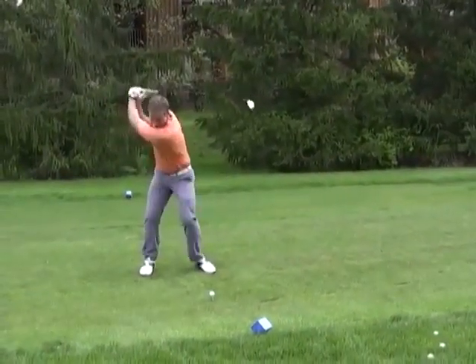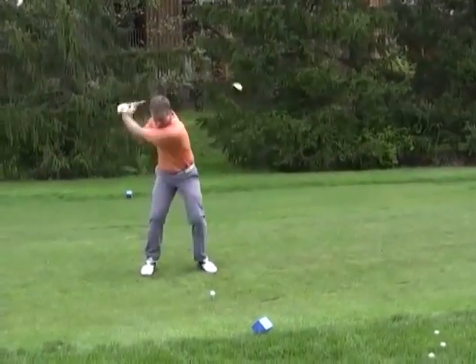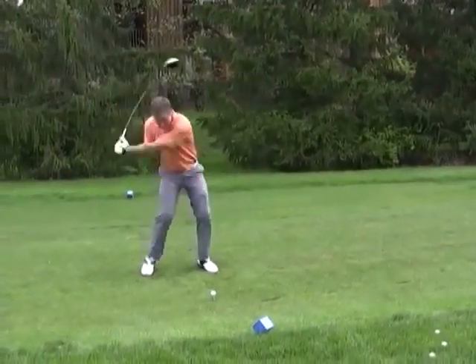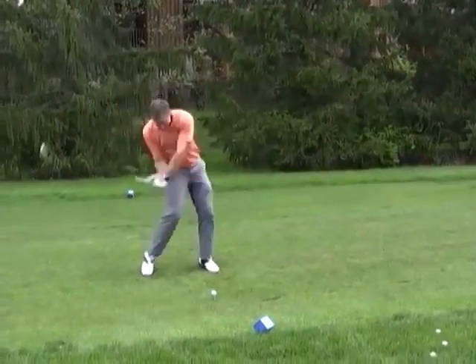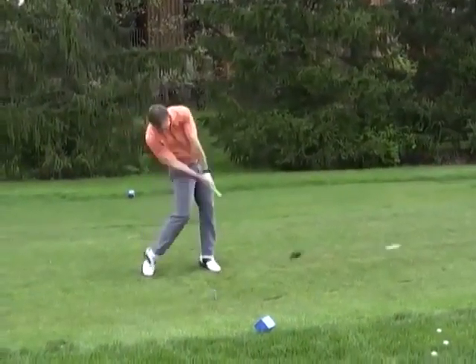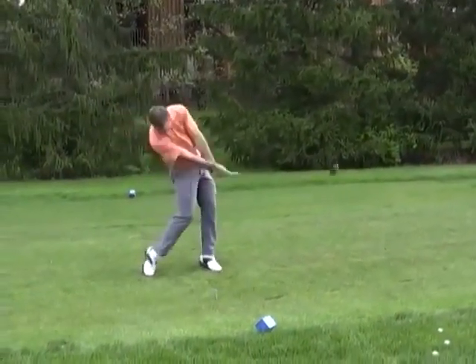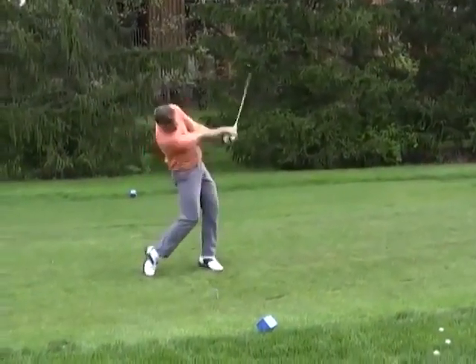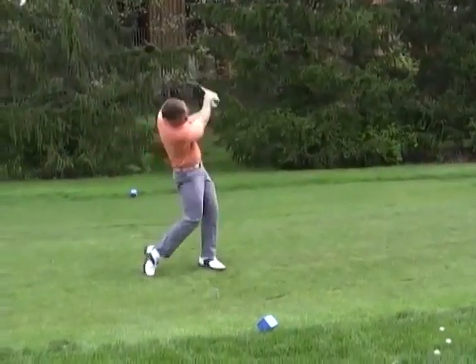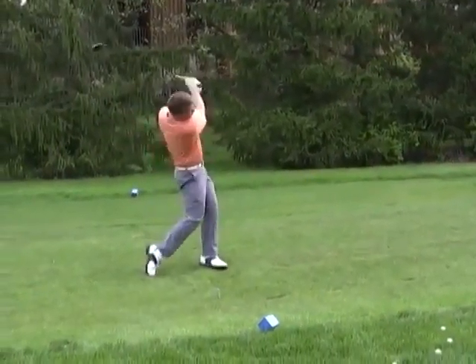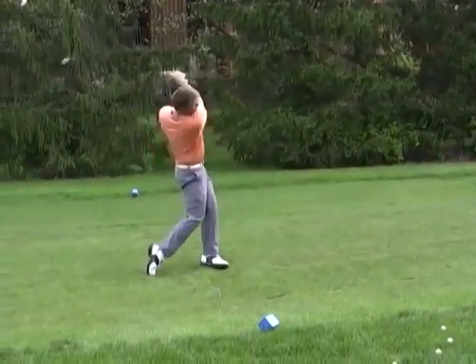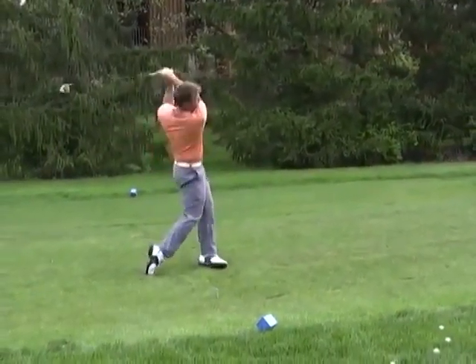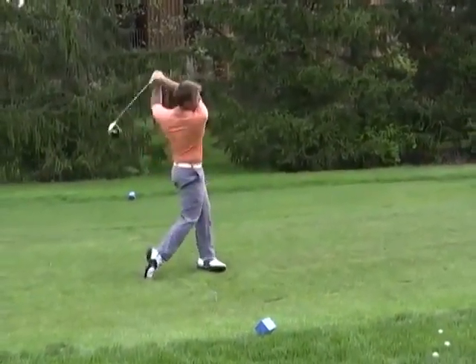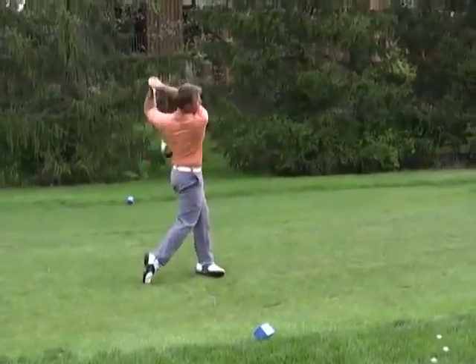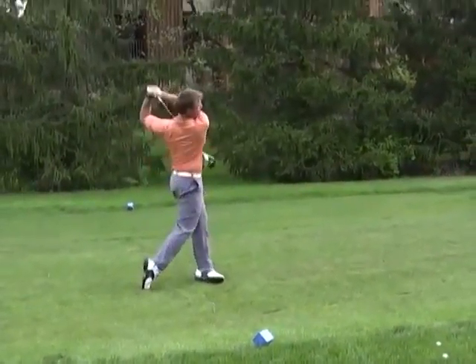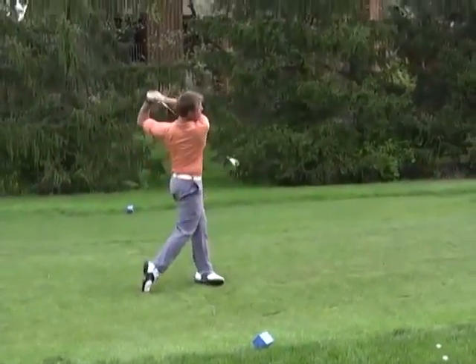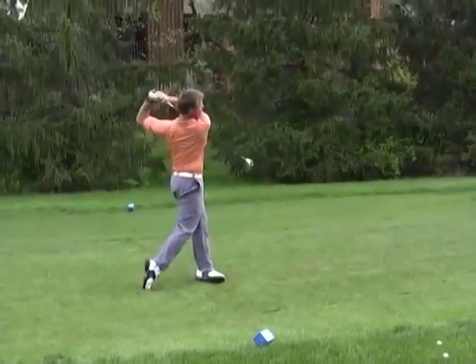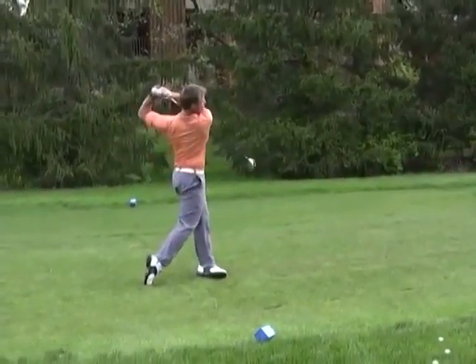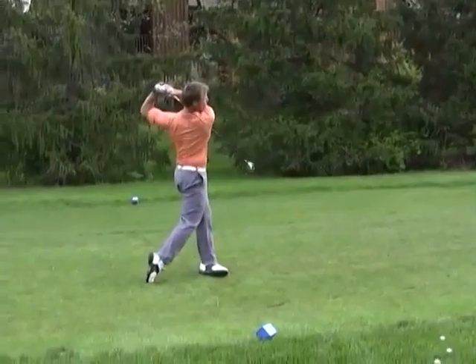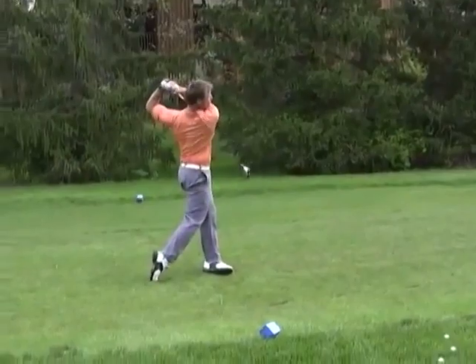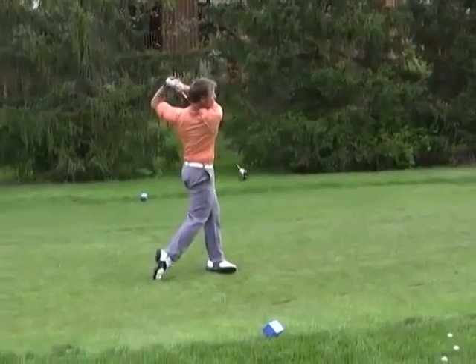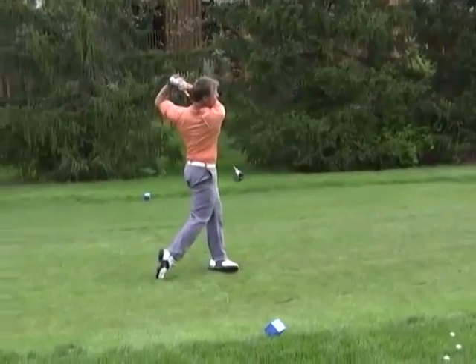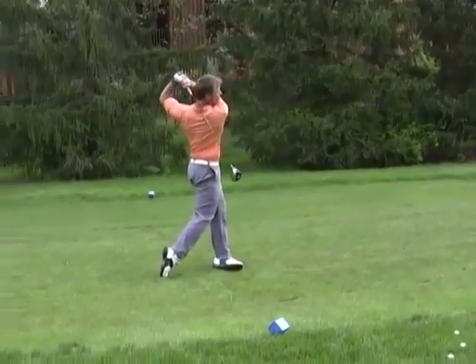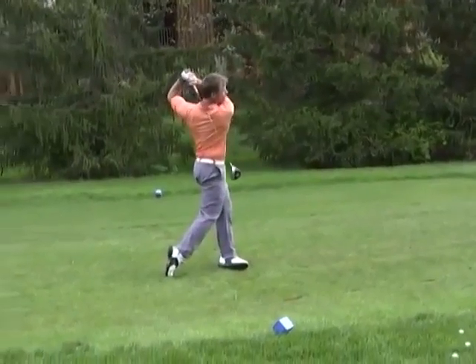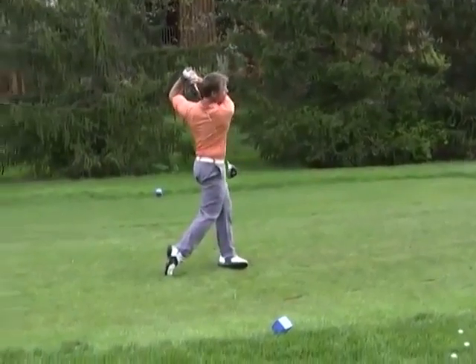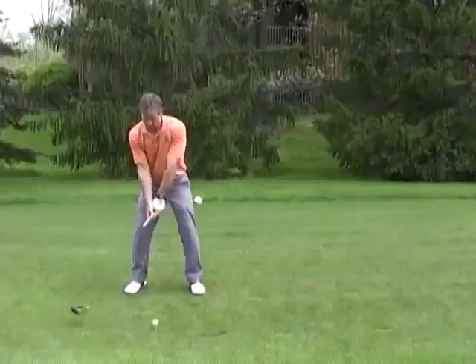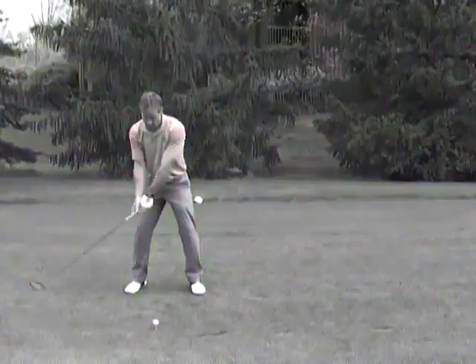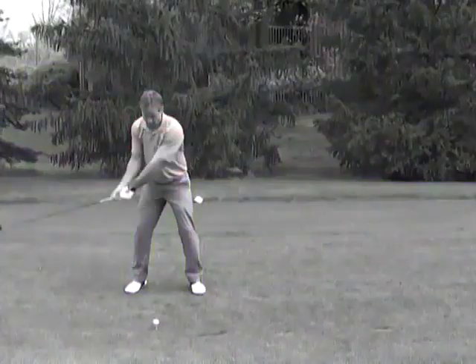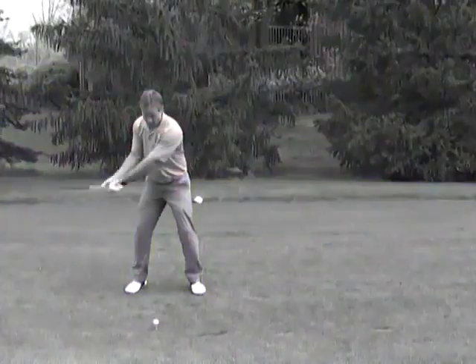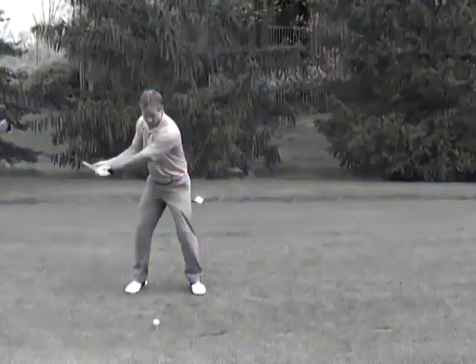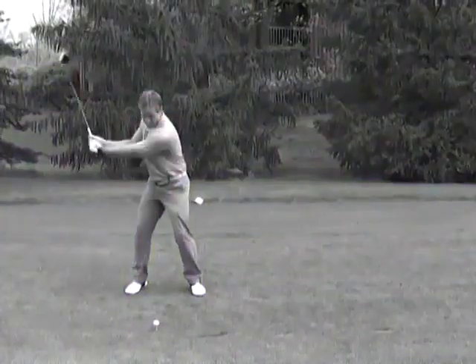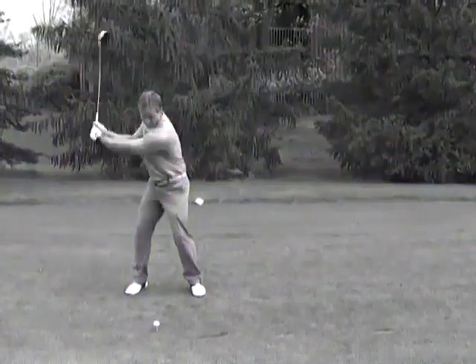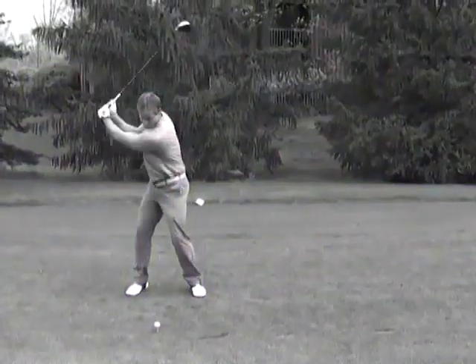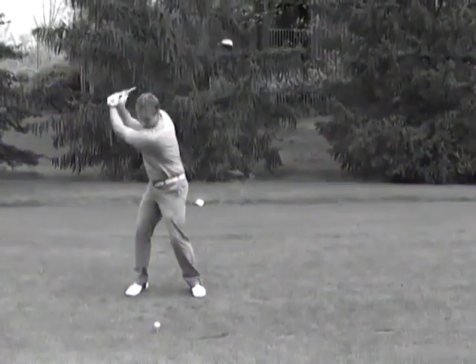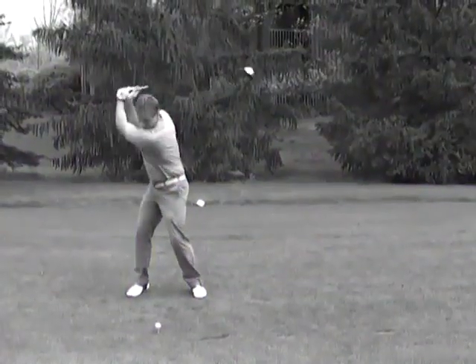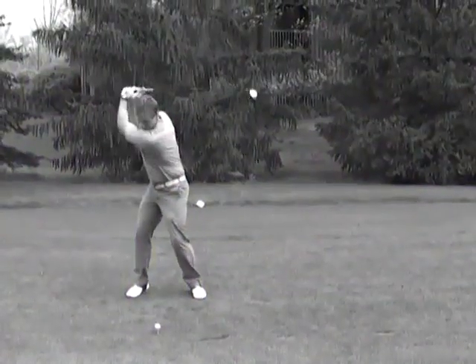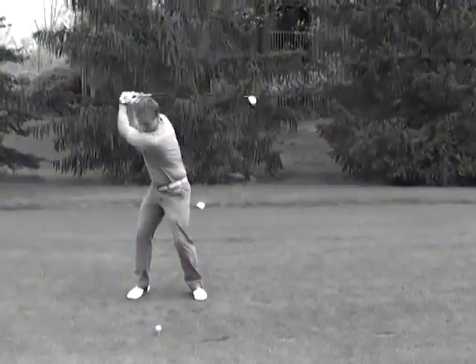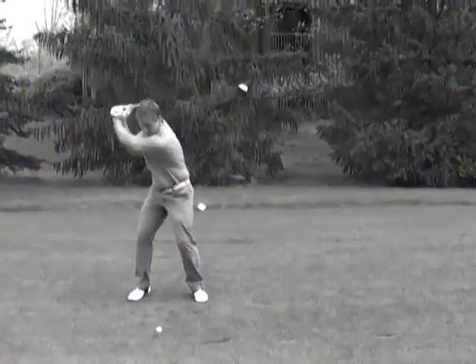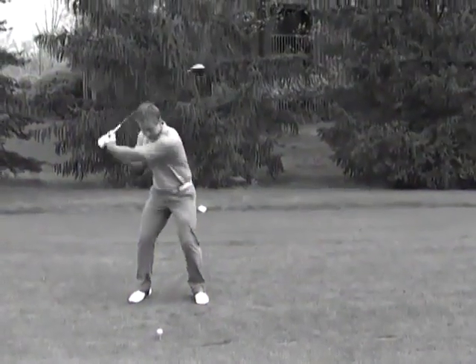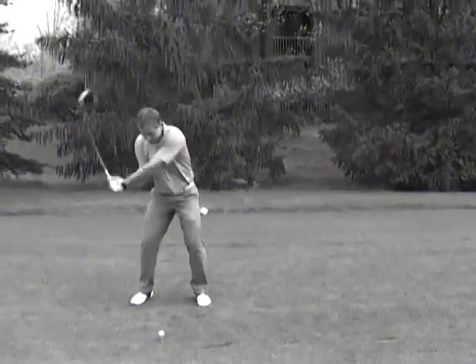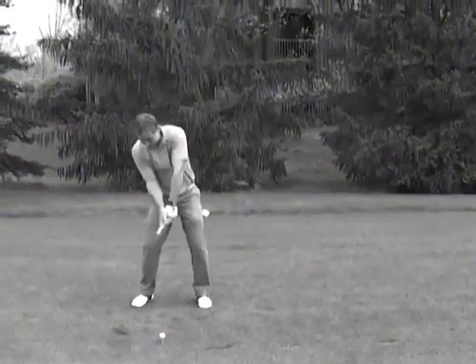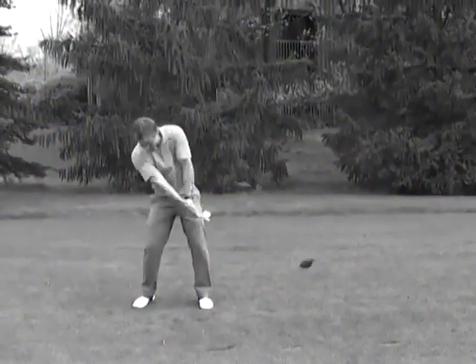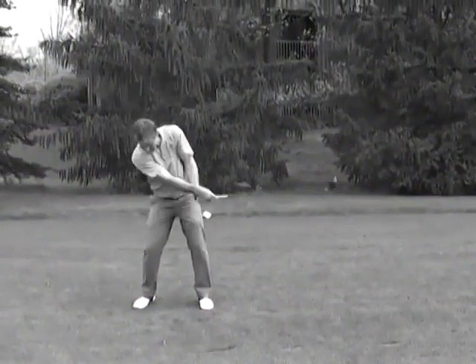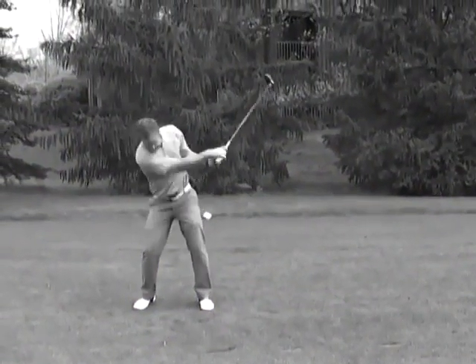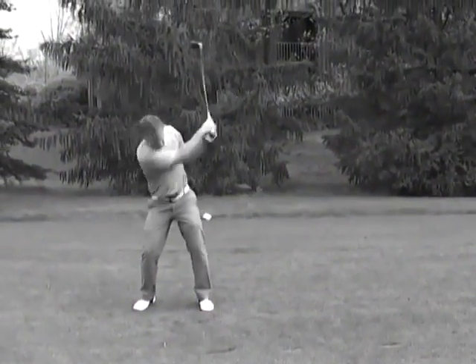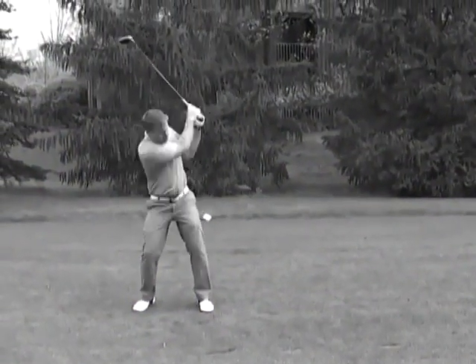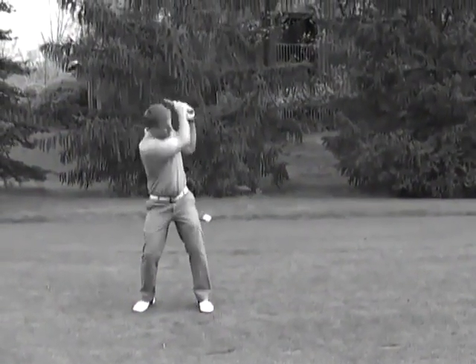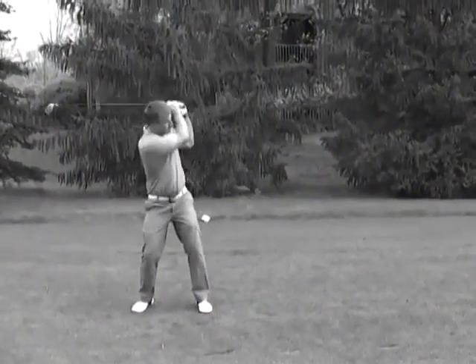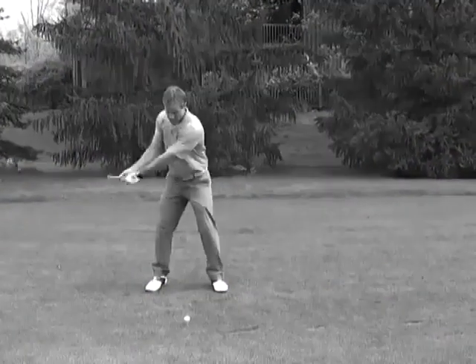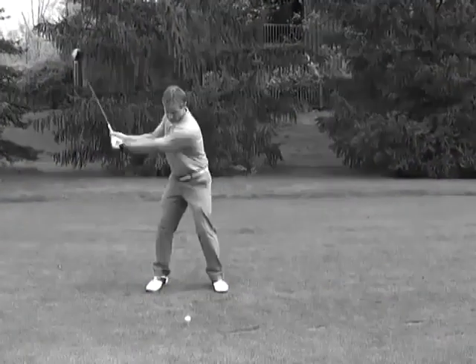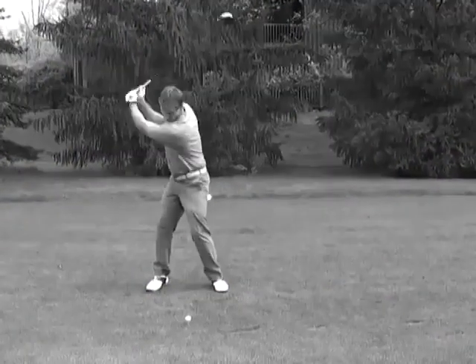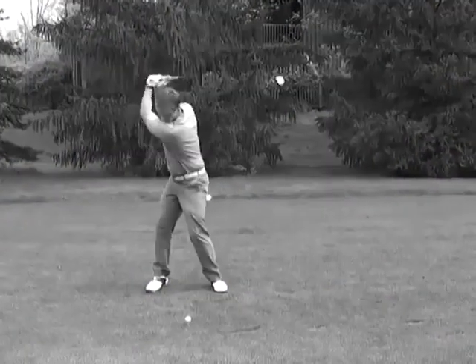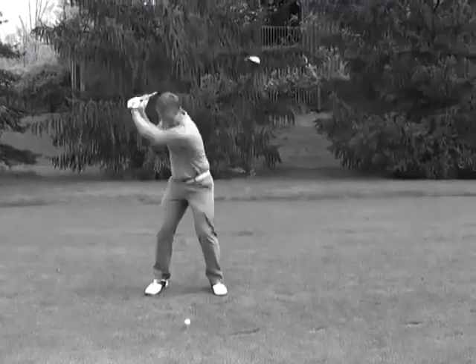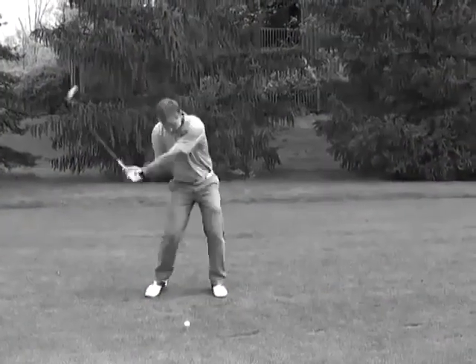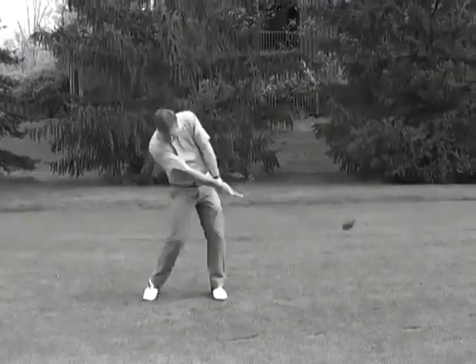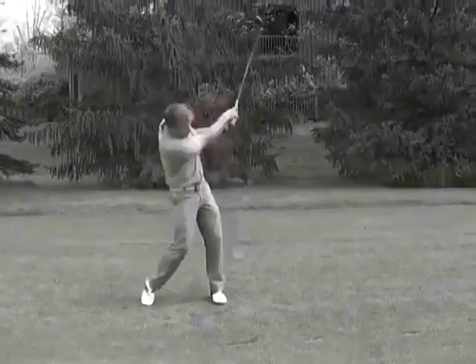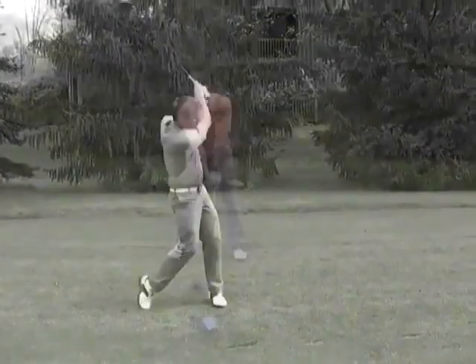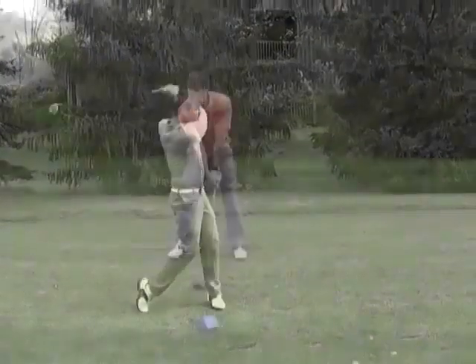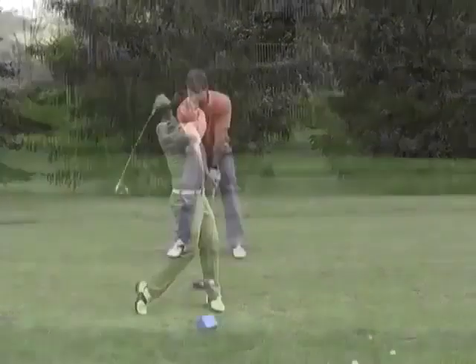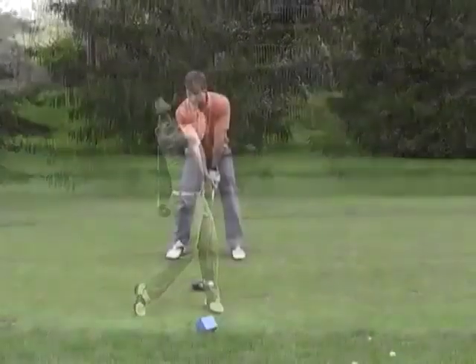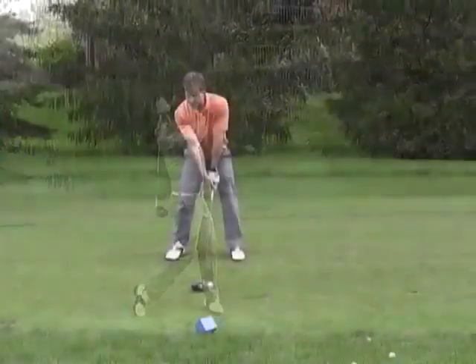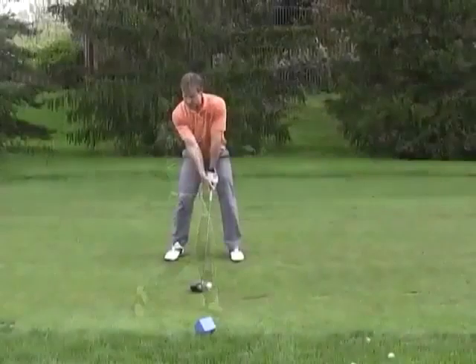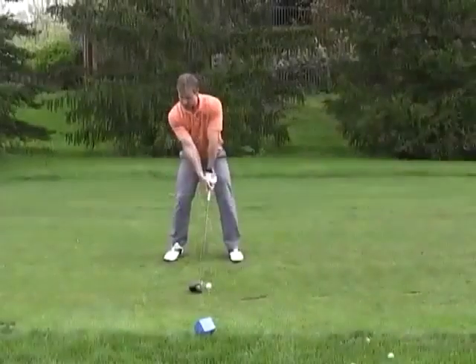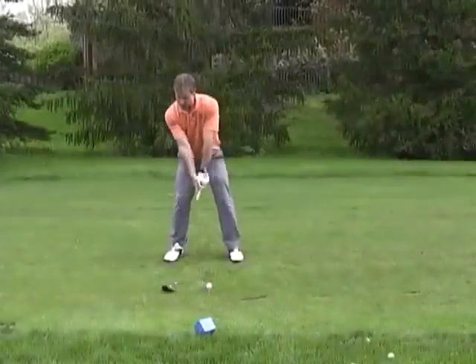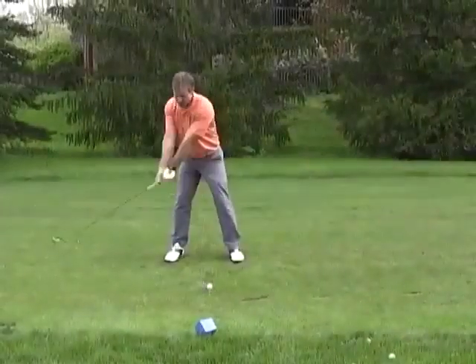There are three ways the average golfer can swing the club as far as the hips are concerned. I think of them as poor, better, and expert.